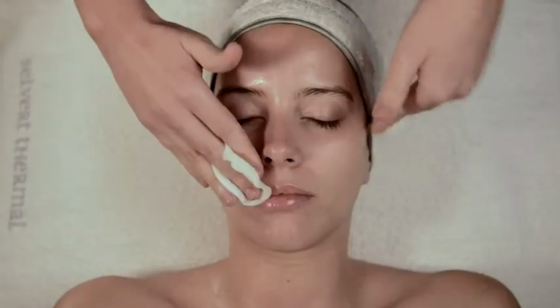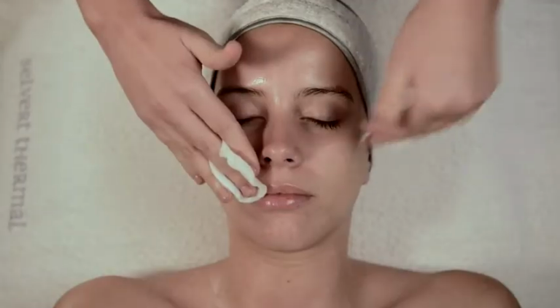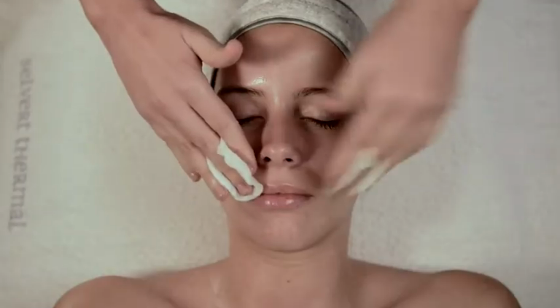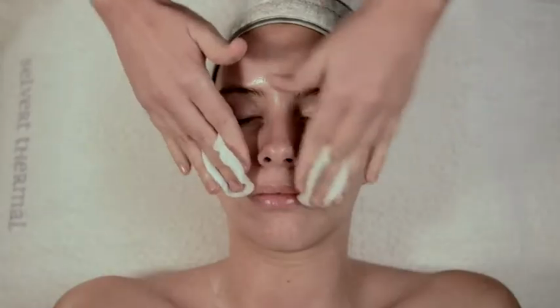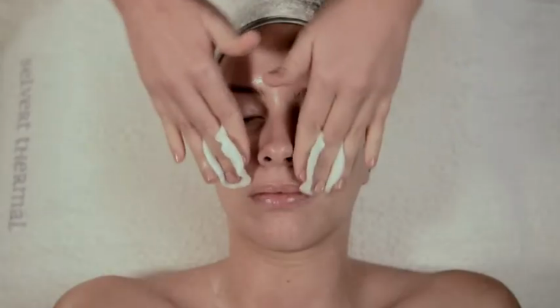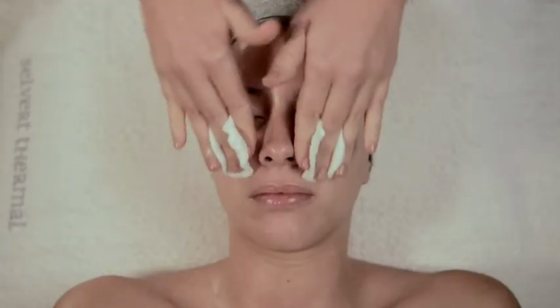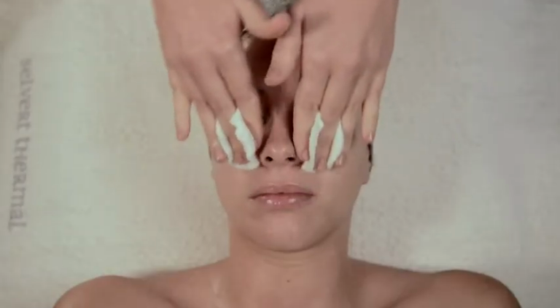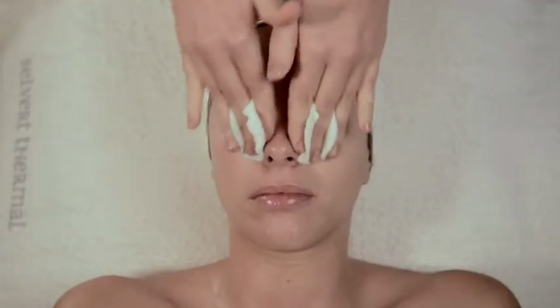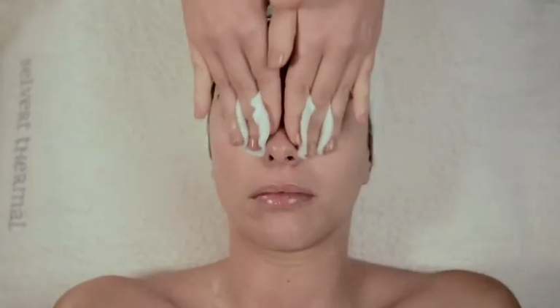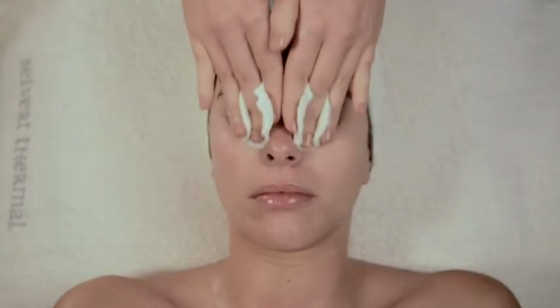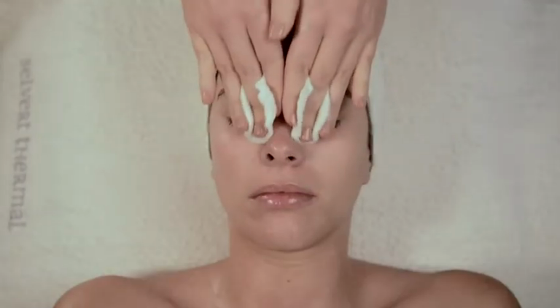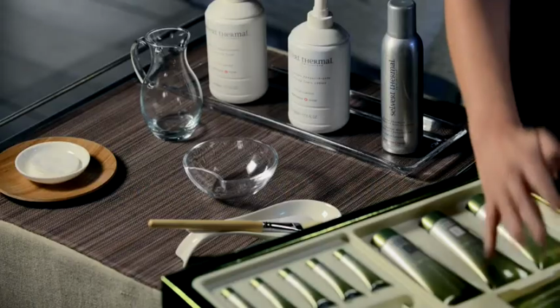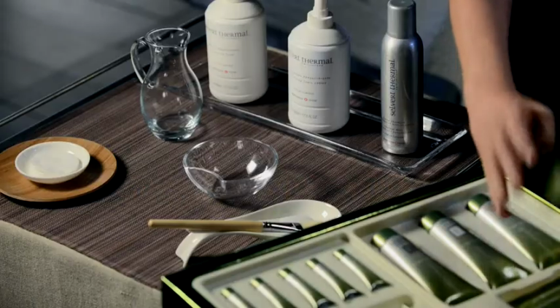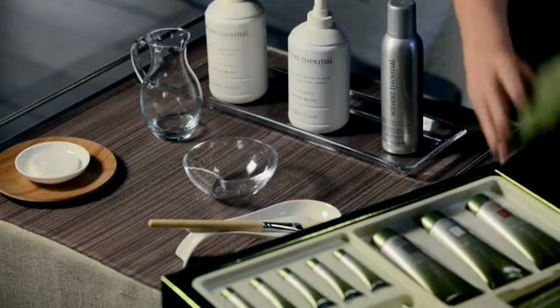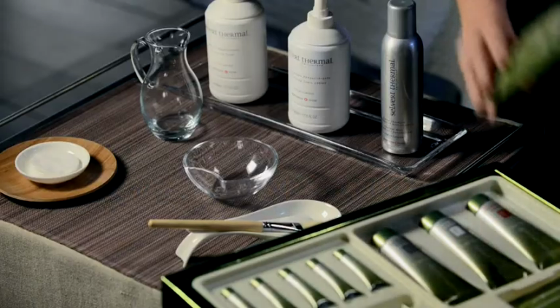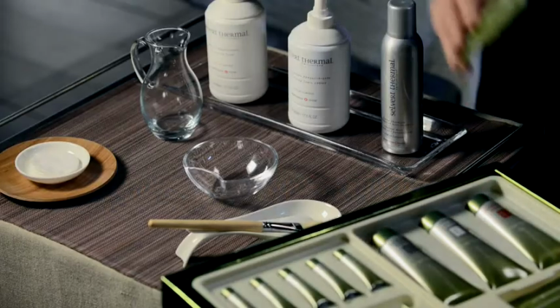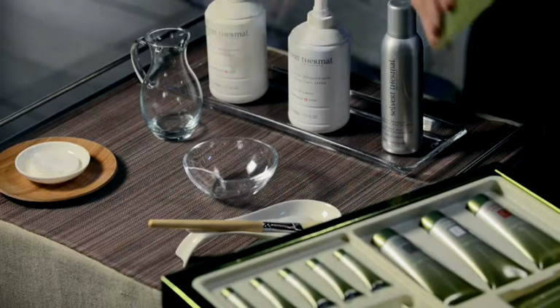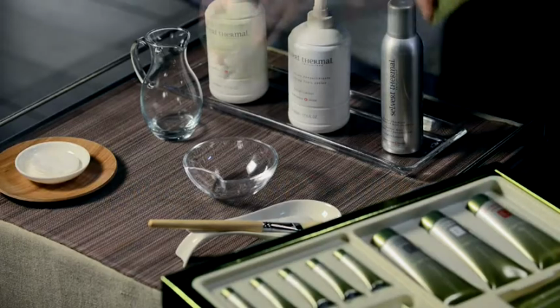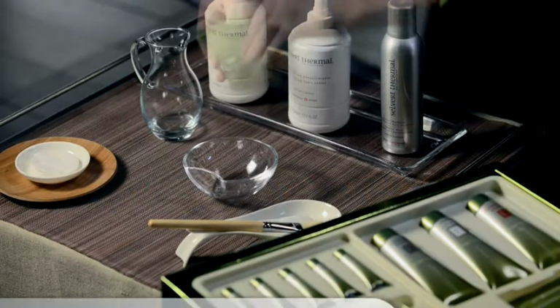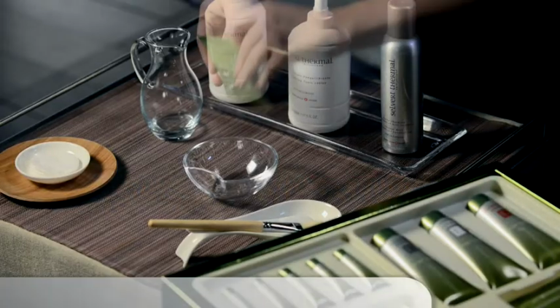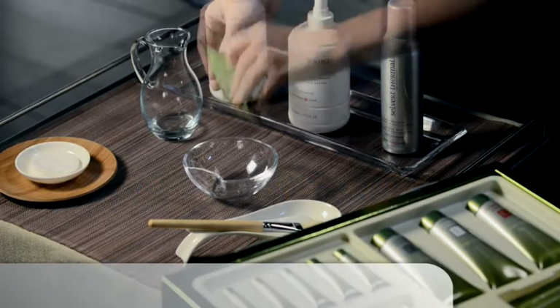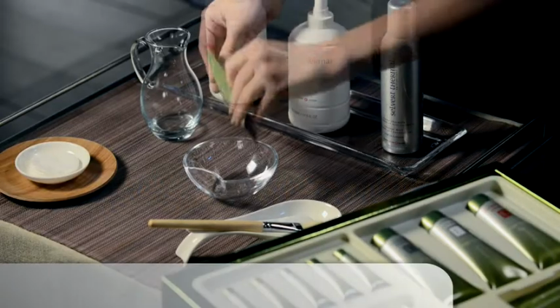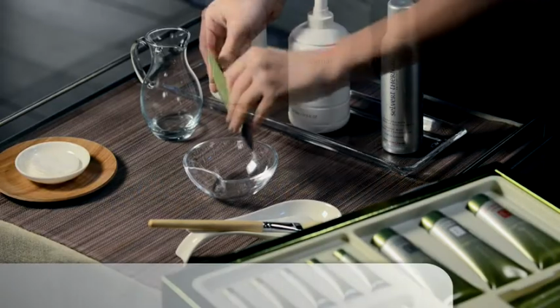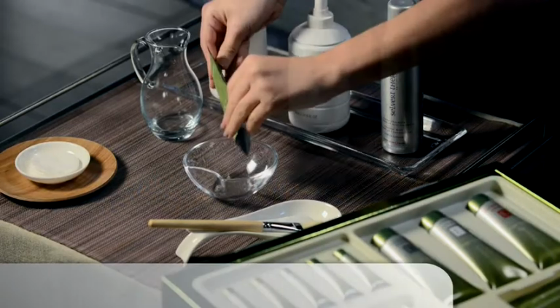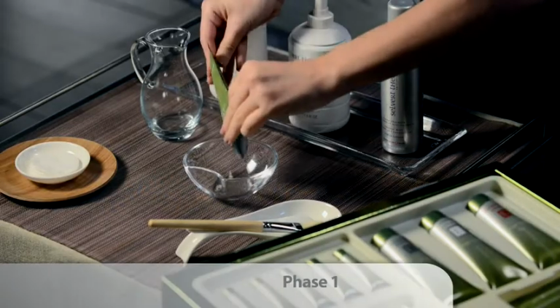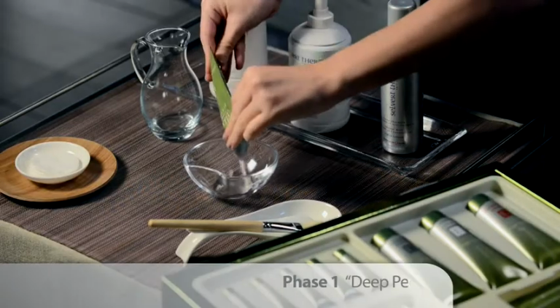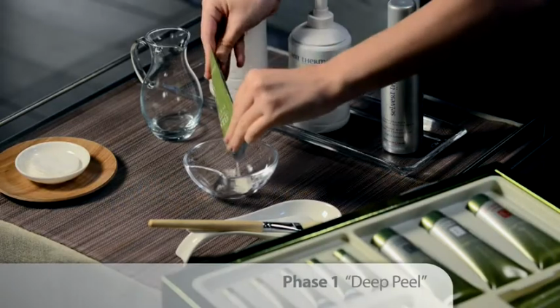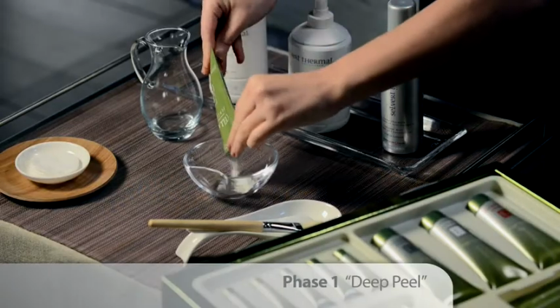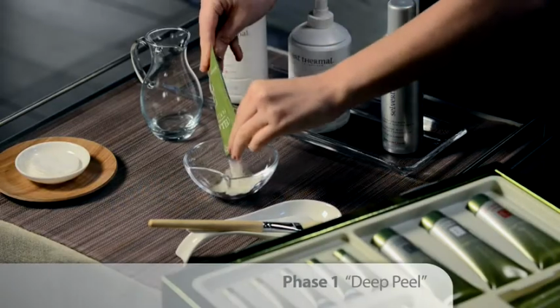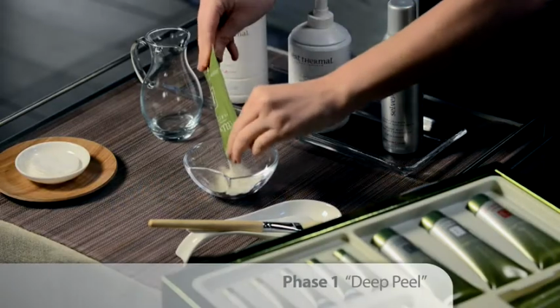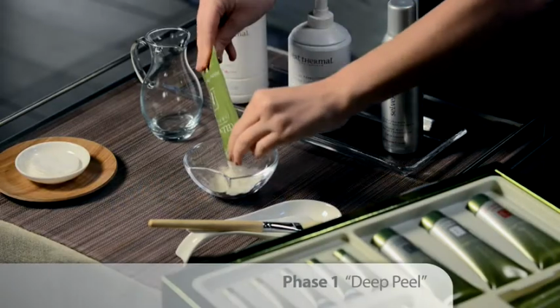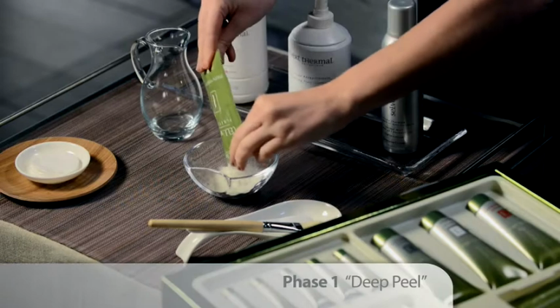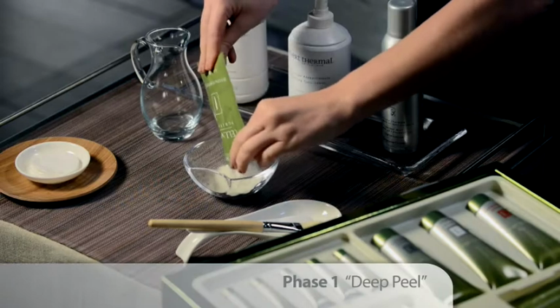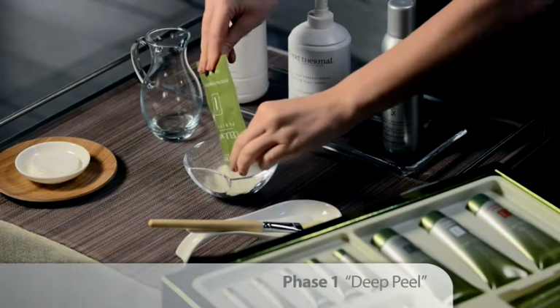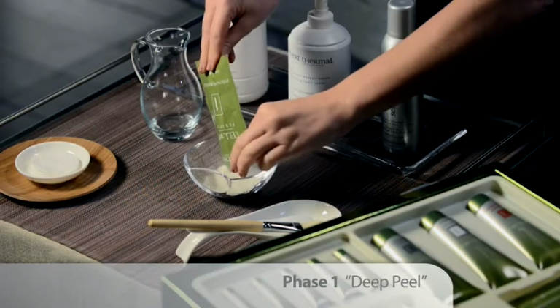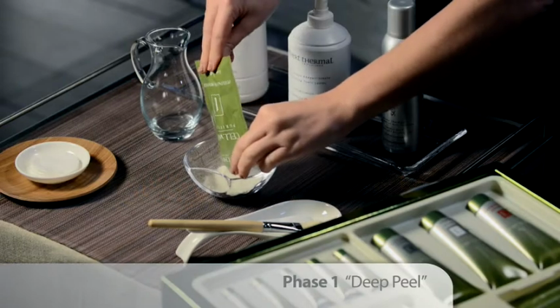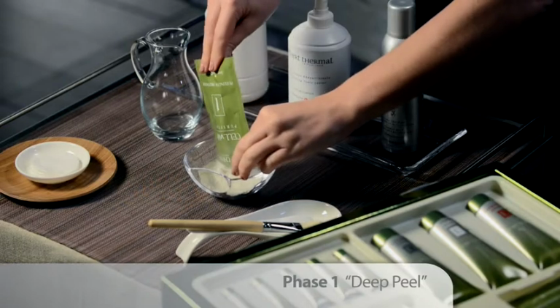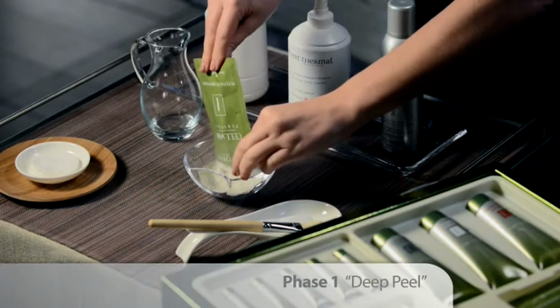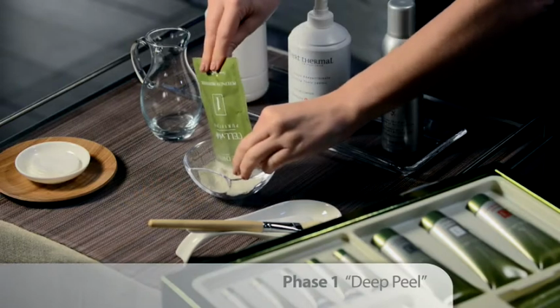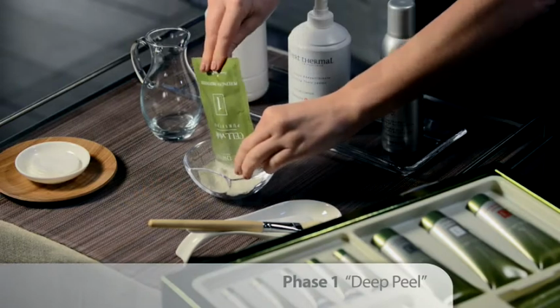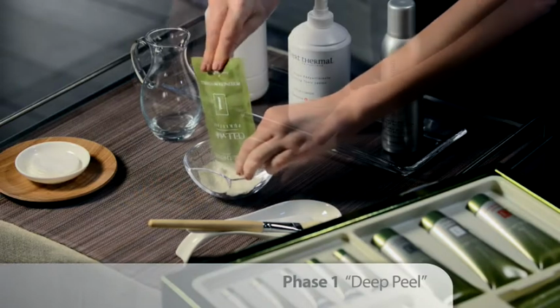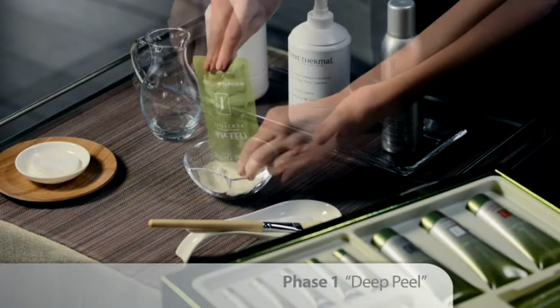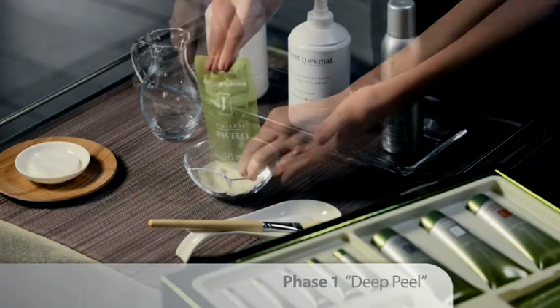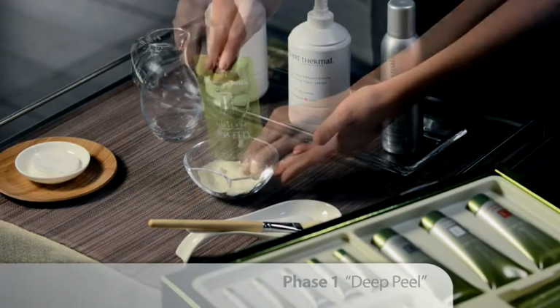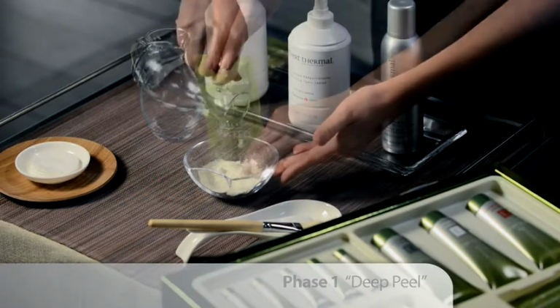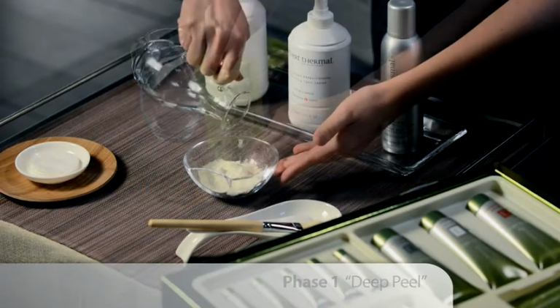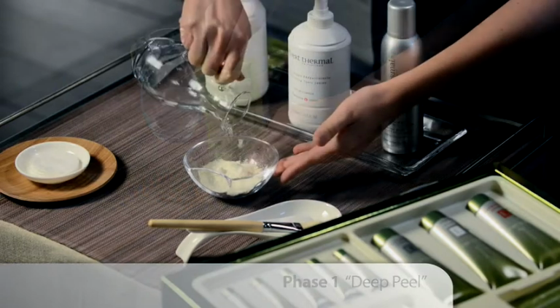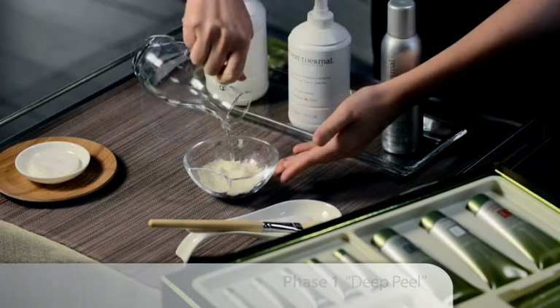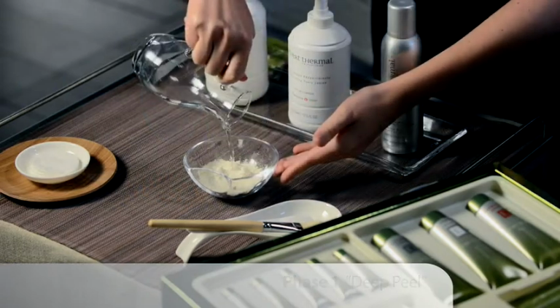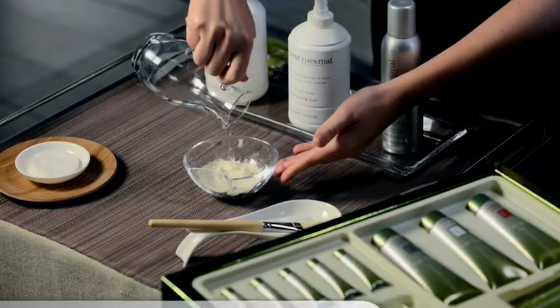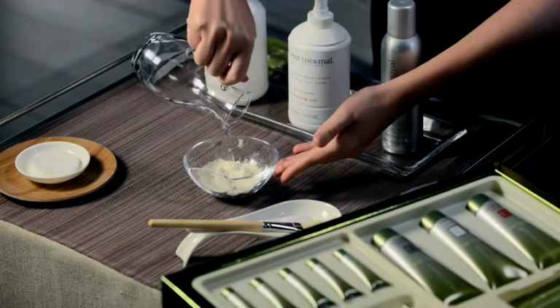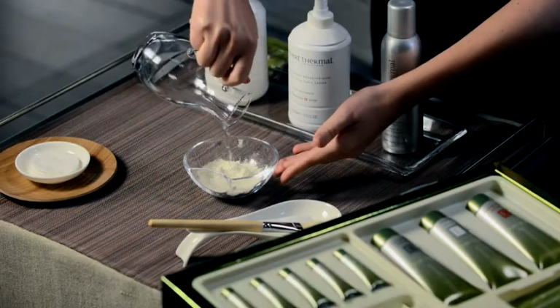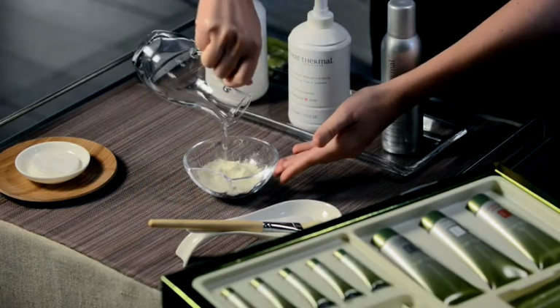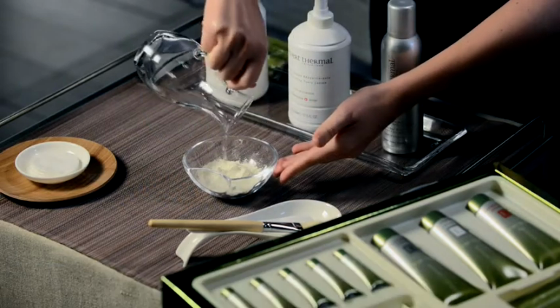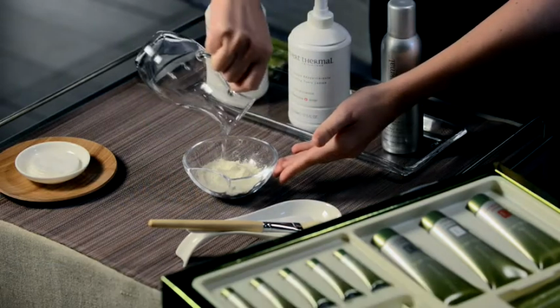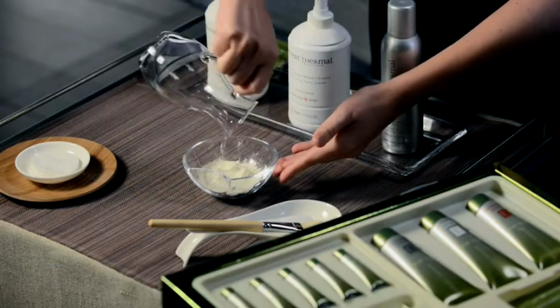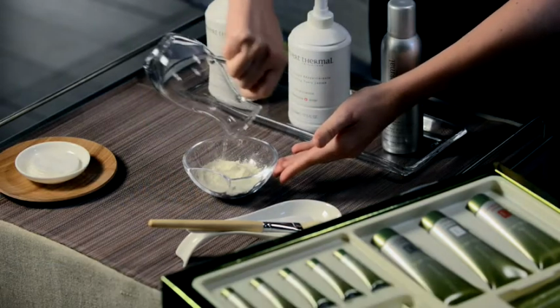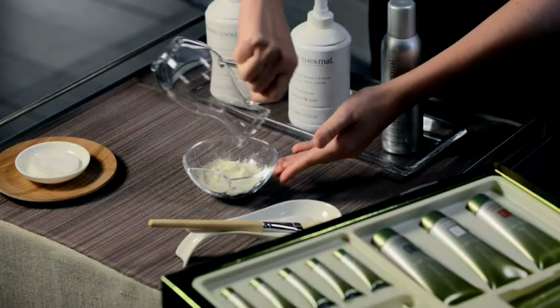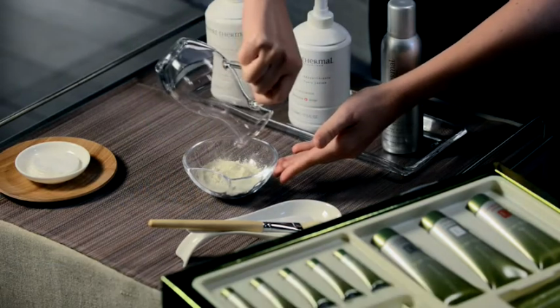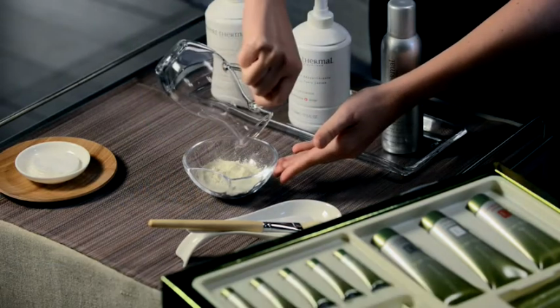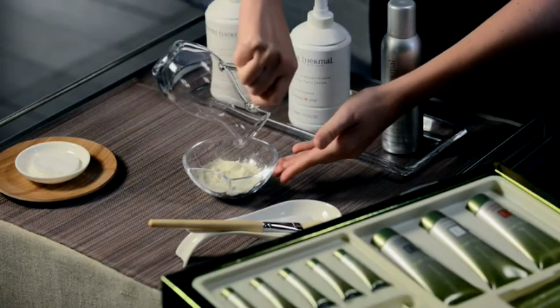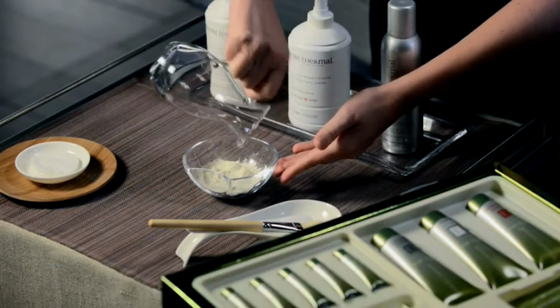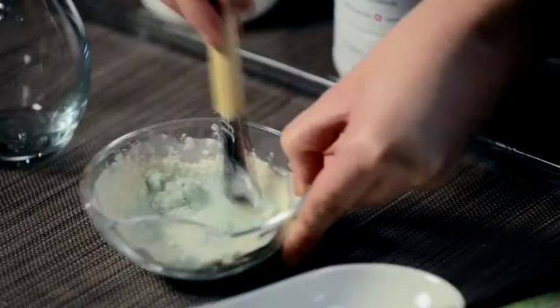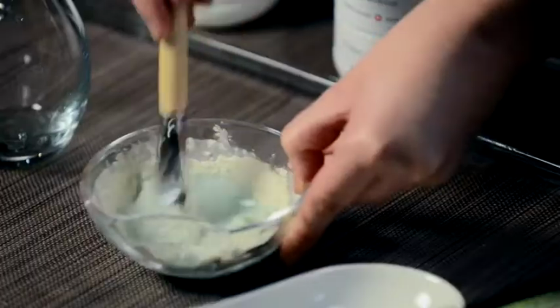For the exfoliation, take Phase 1 Dip Peel and add 15 ml of water.